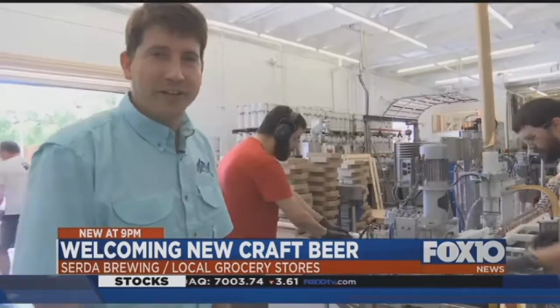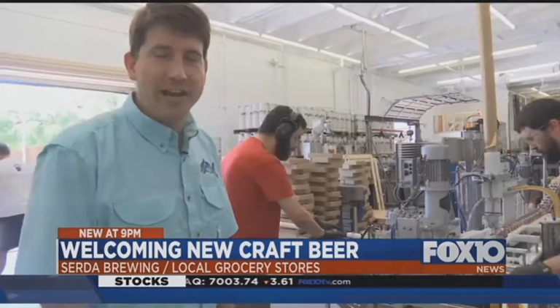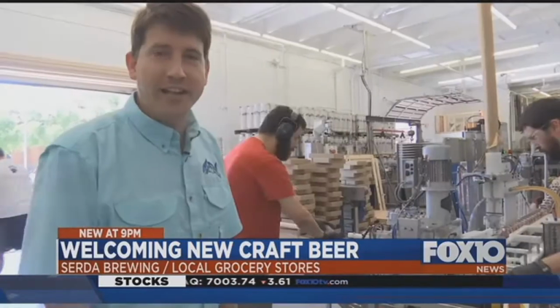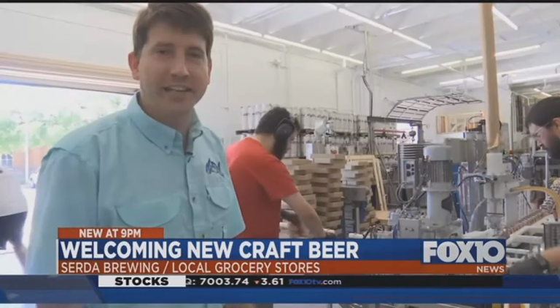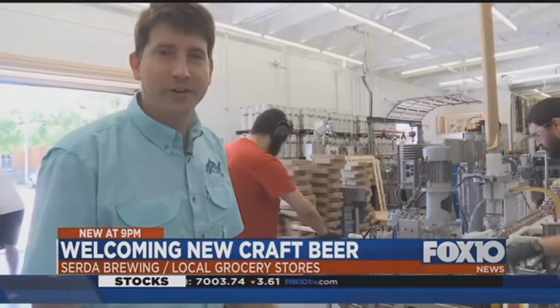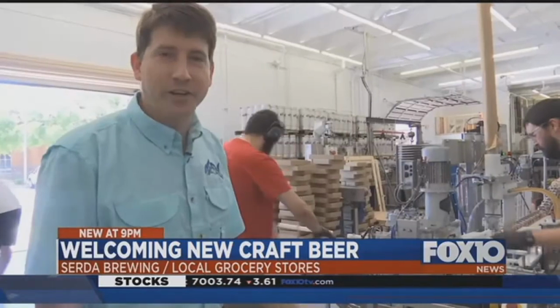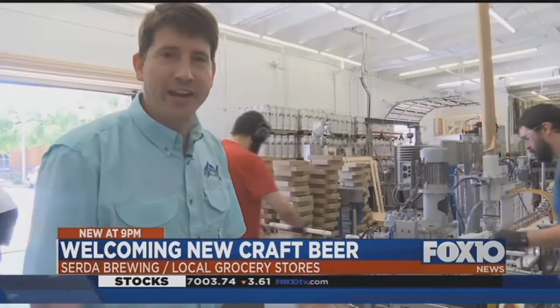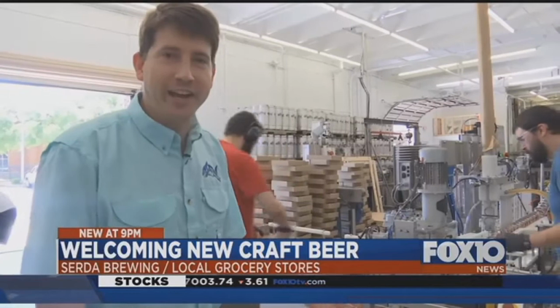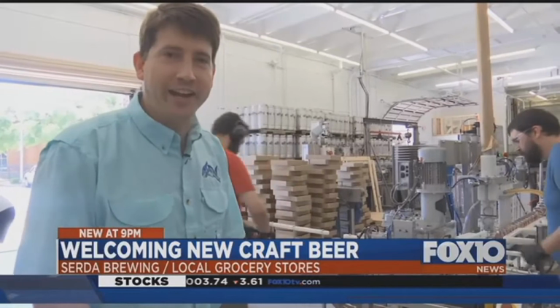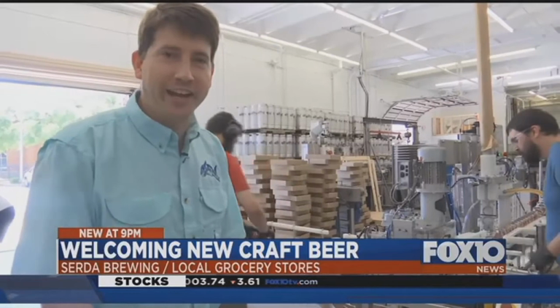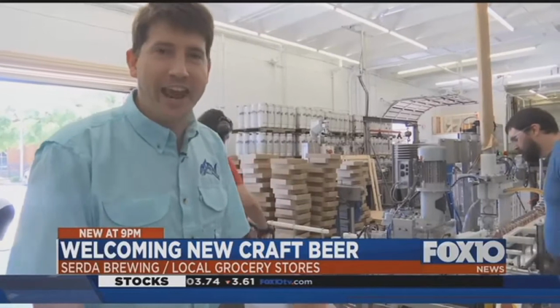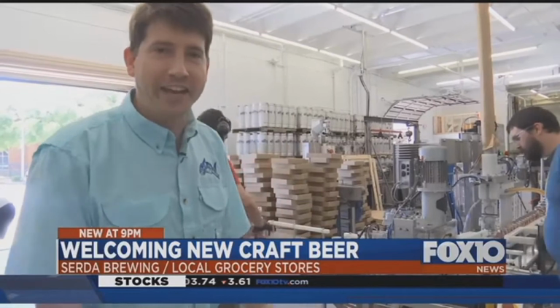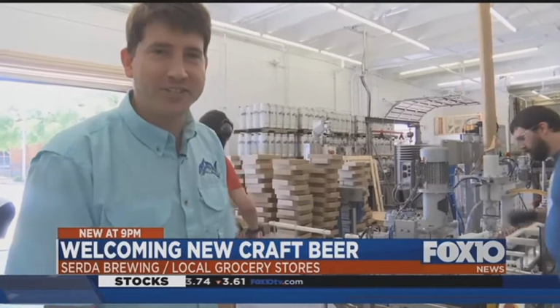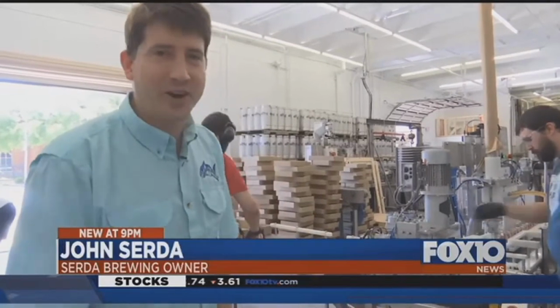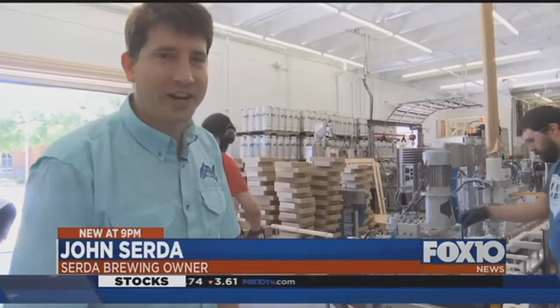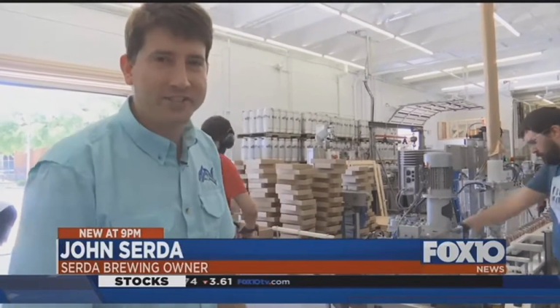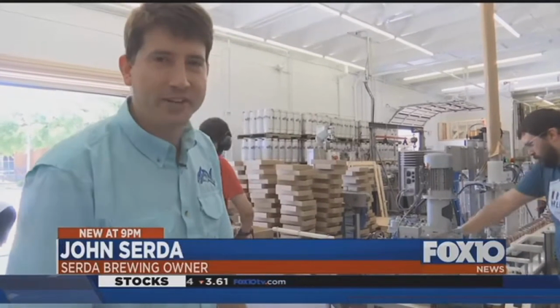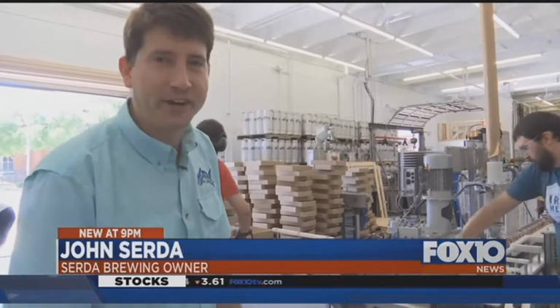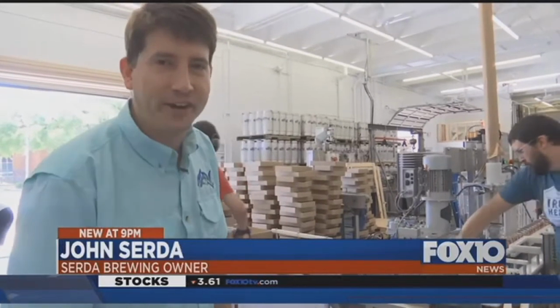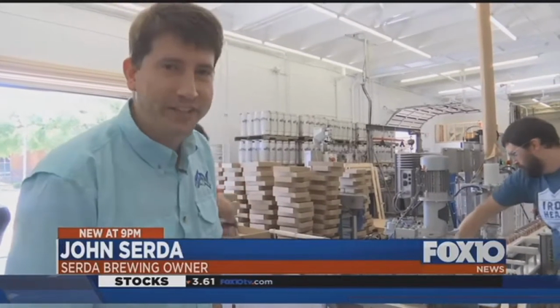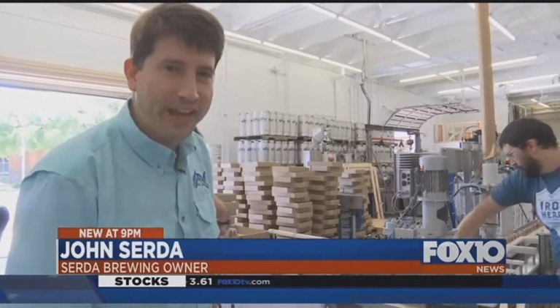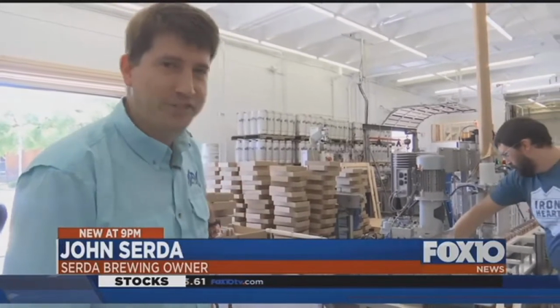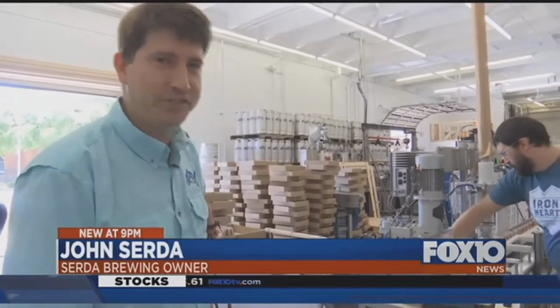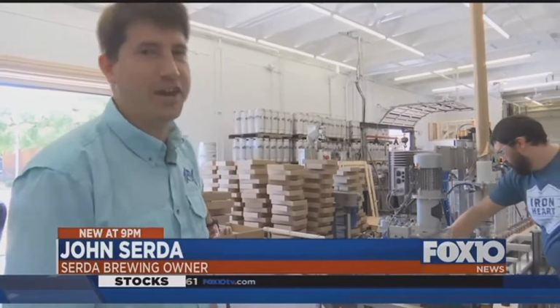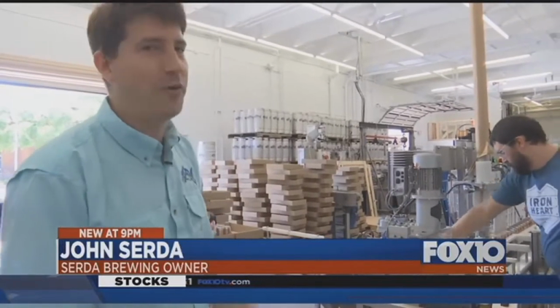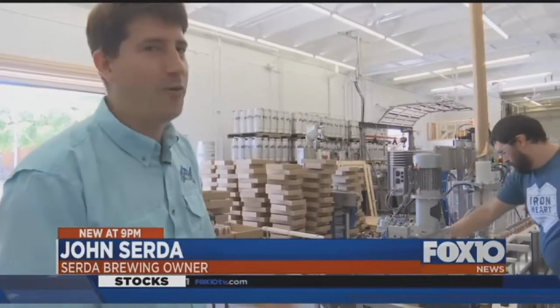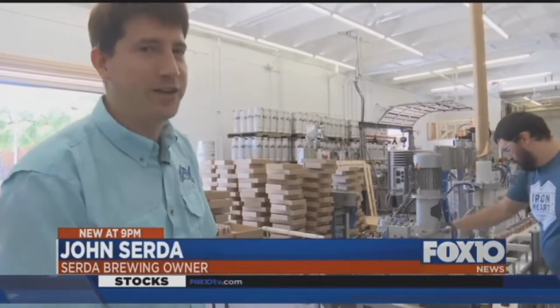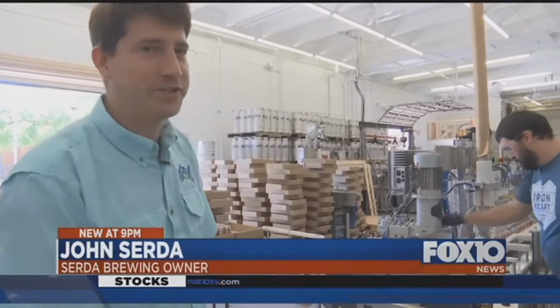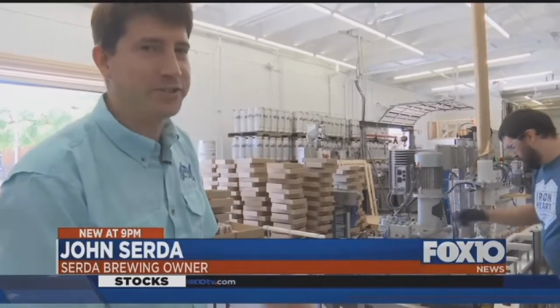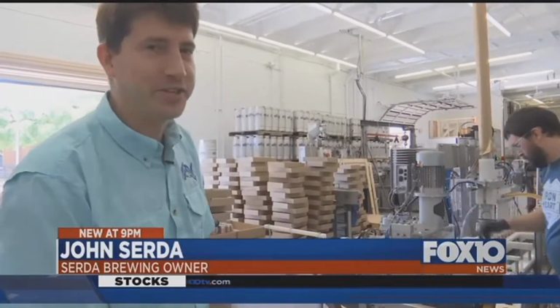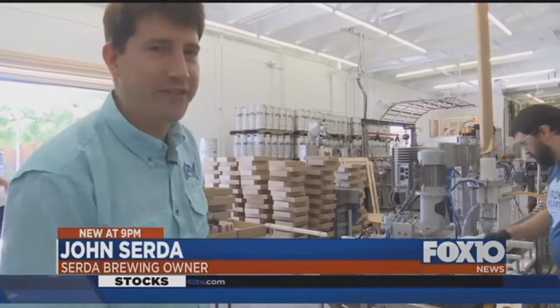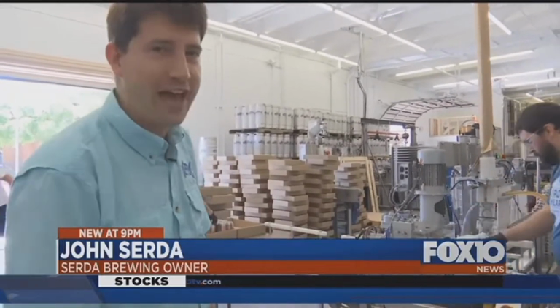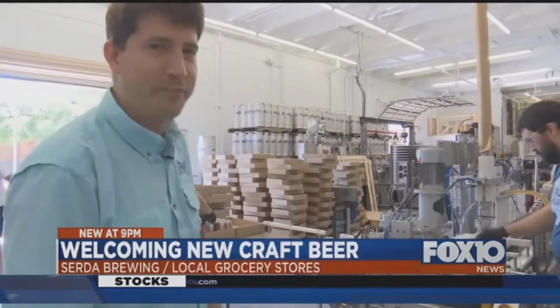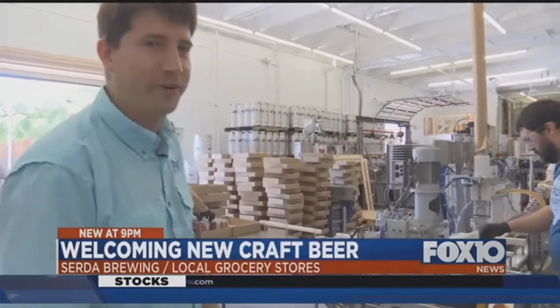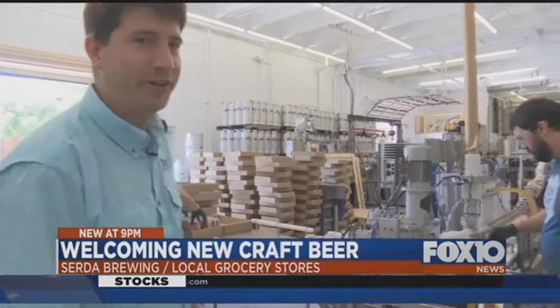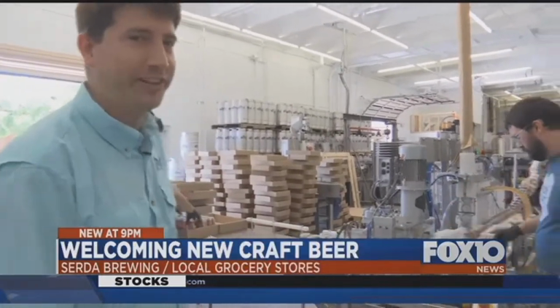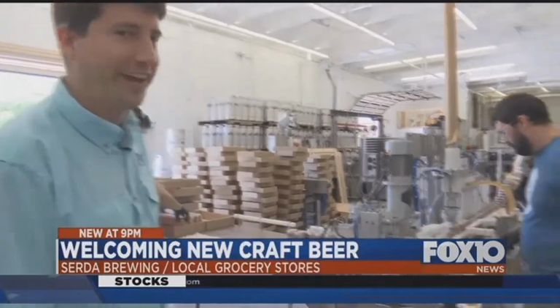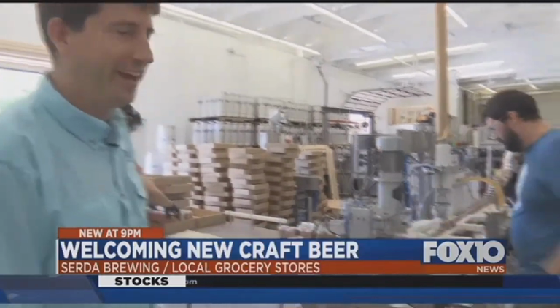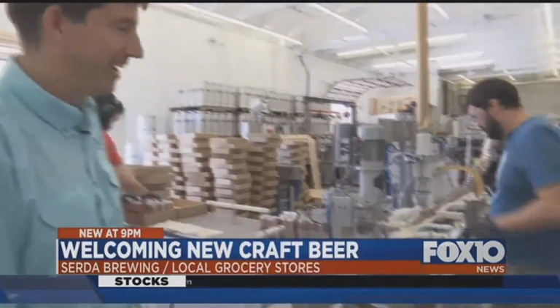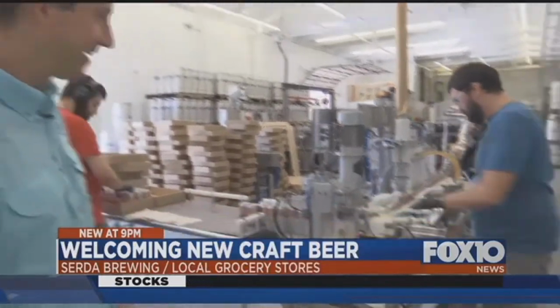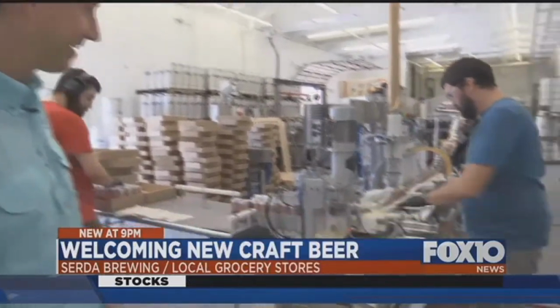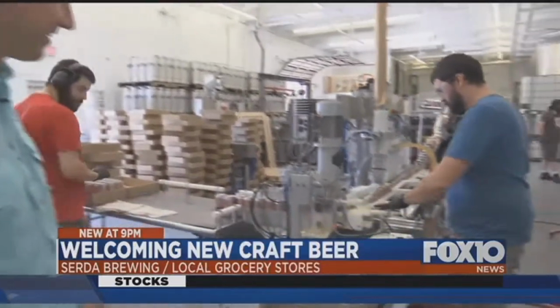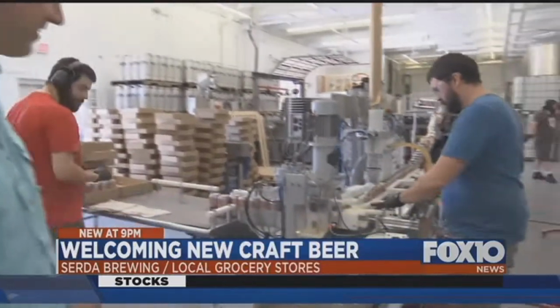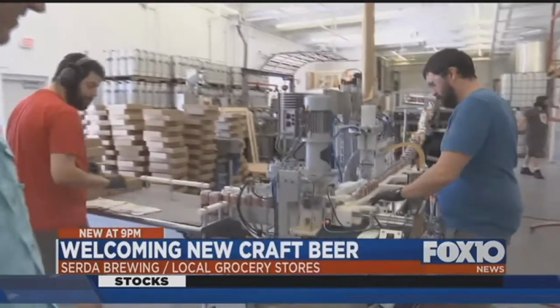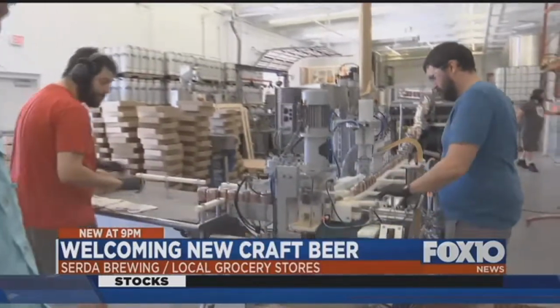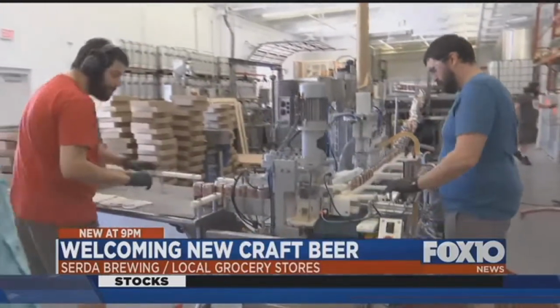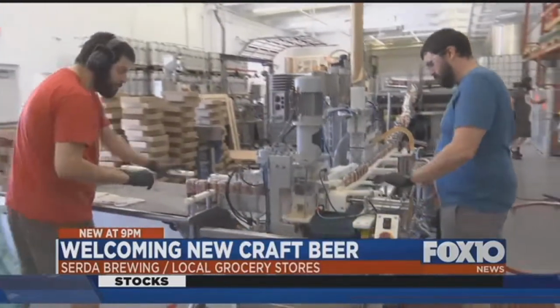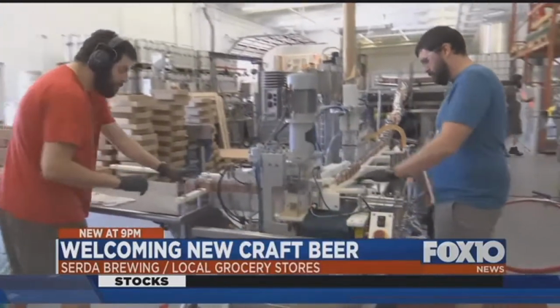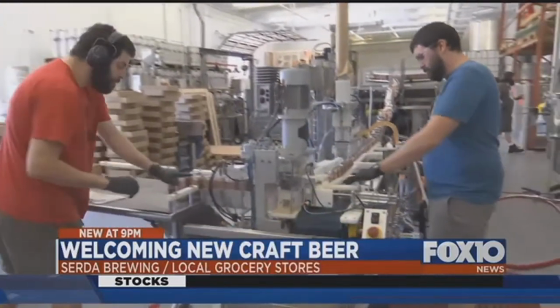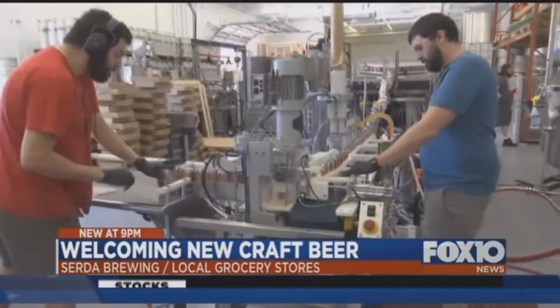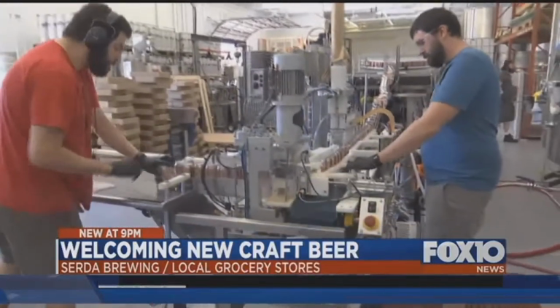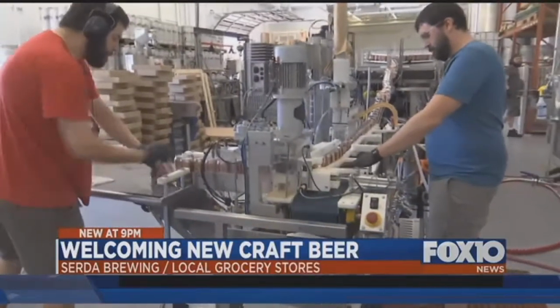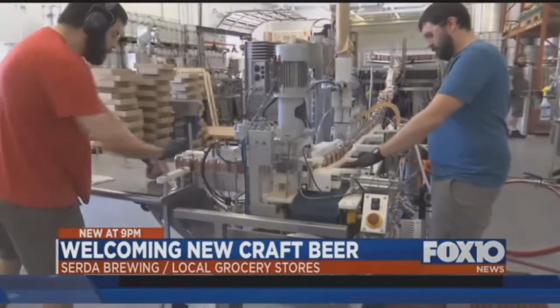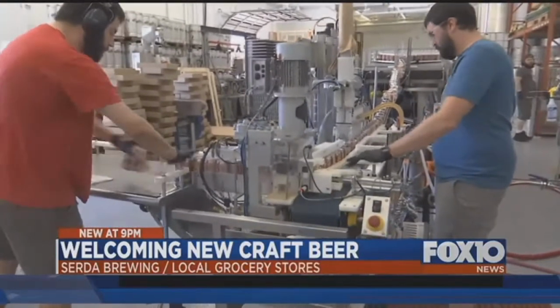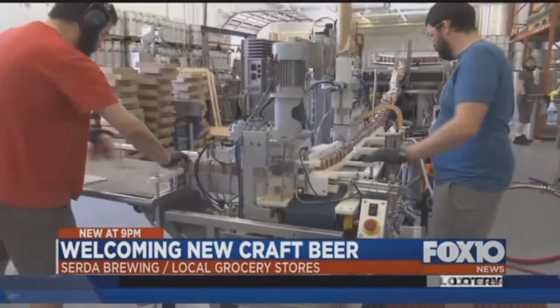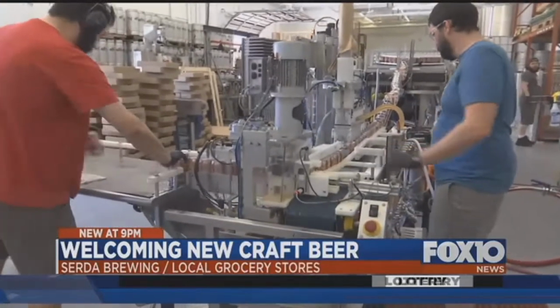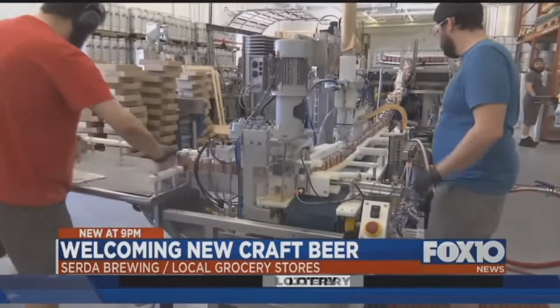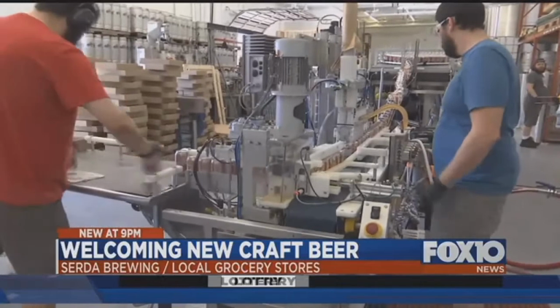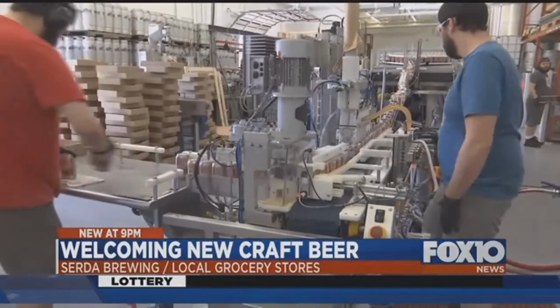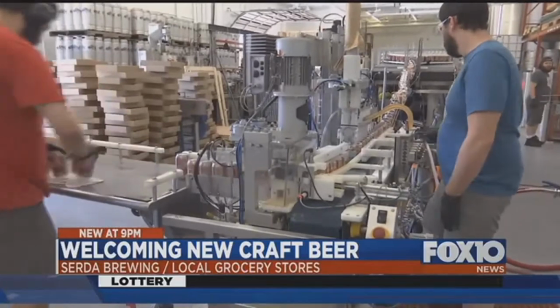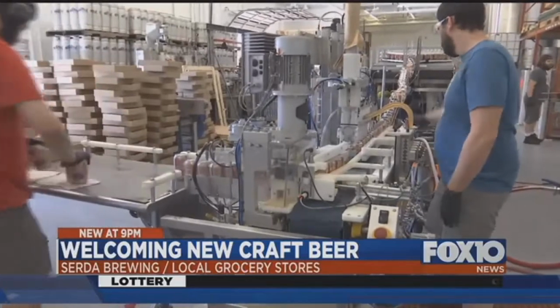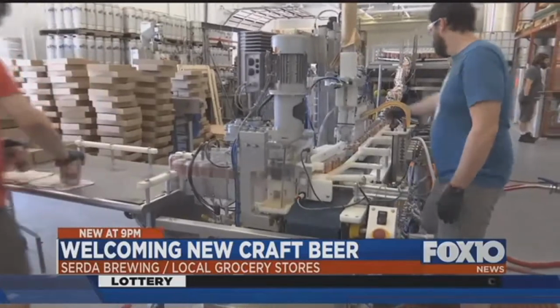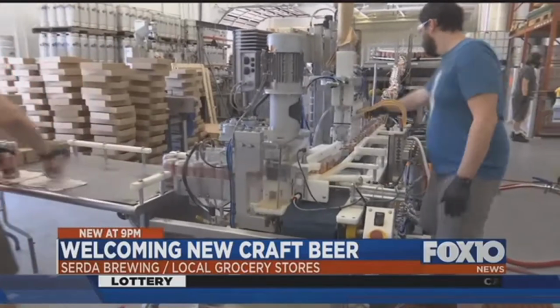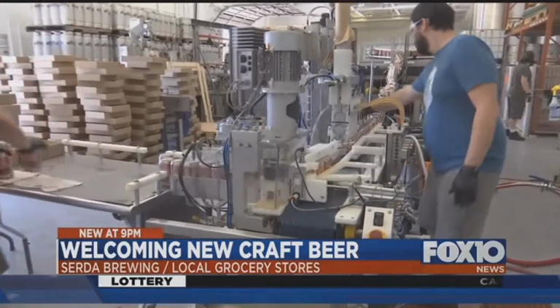Kind of like a little kid in a candy store — I could sit here all day and just watch this stuff happen. For owner John Serta, it's a dream come true.